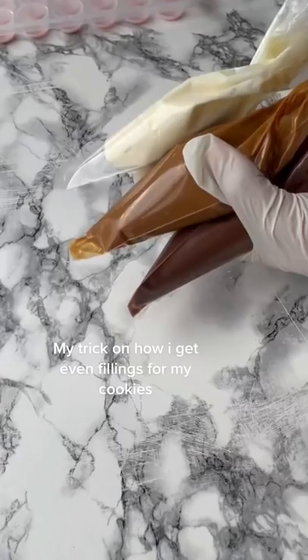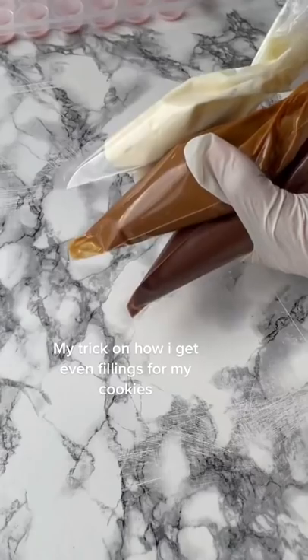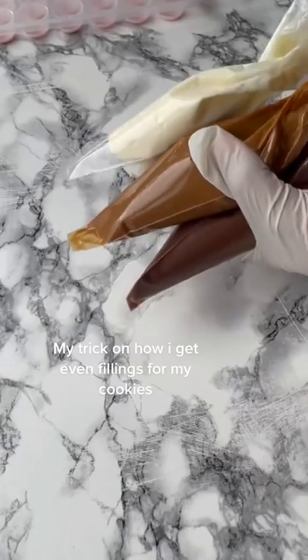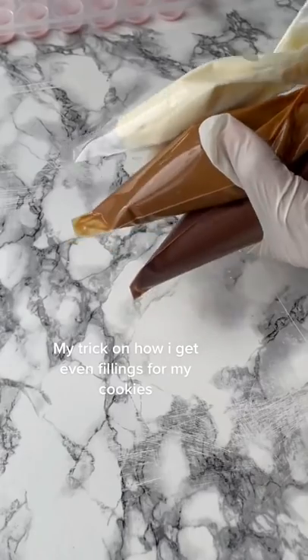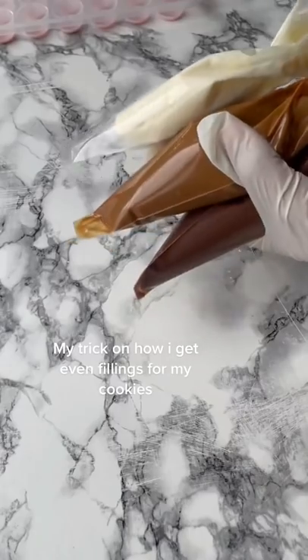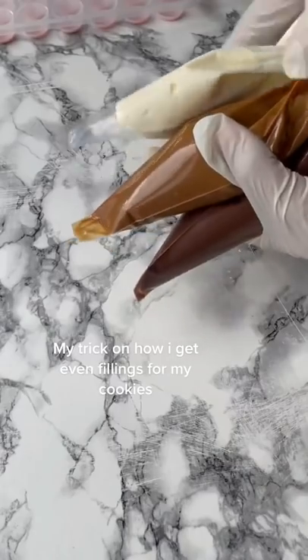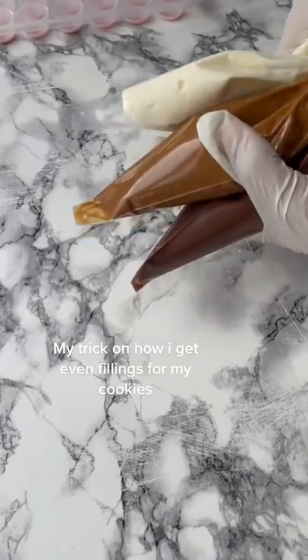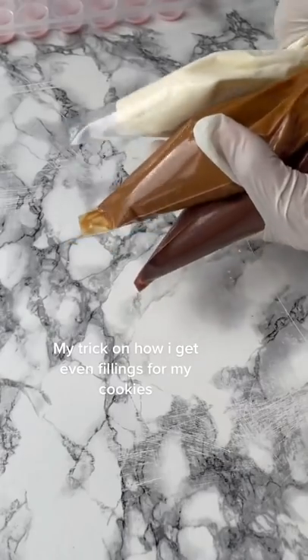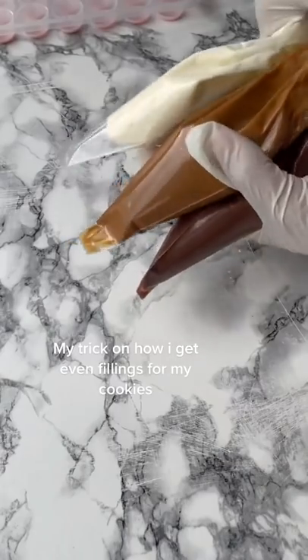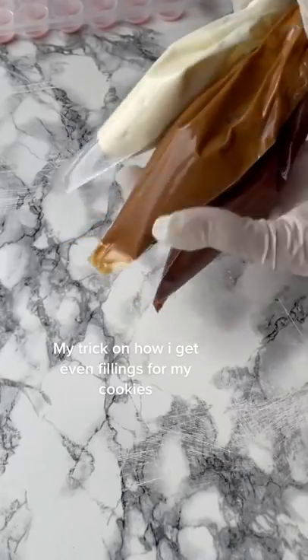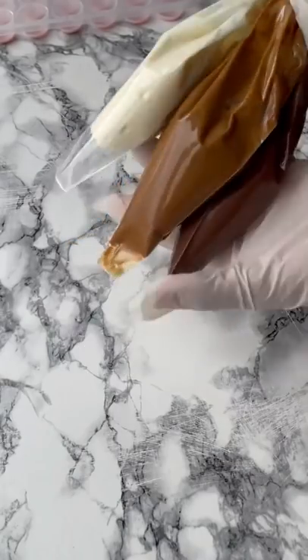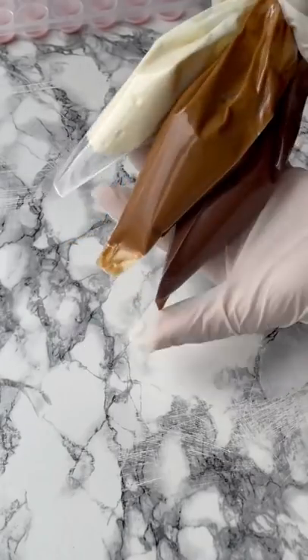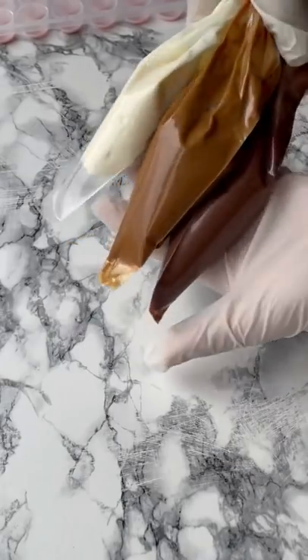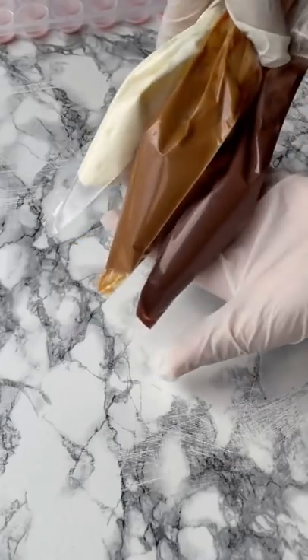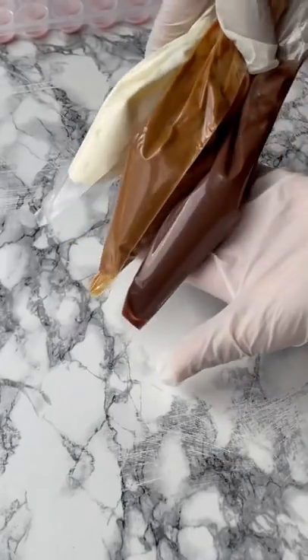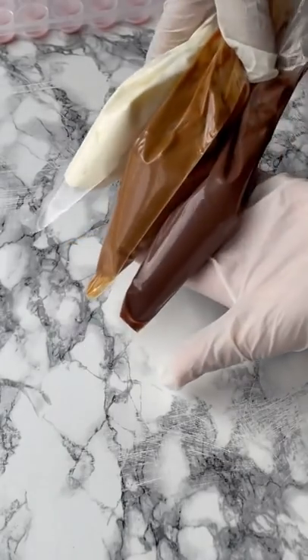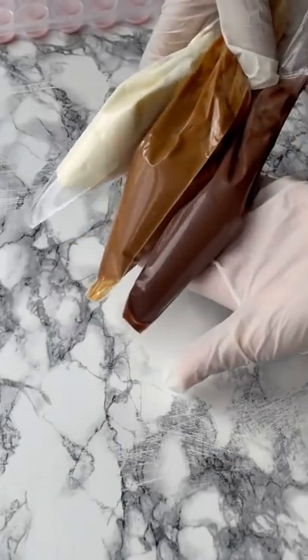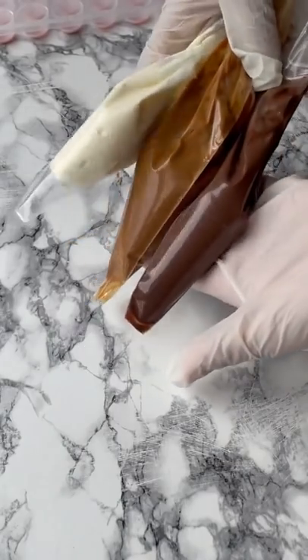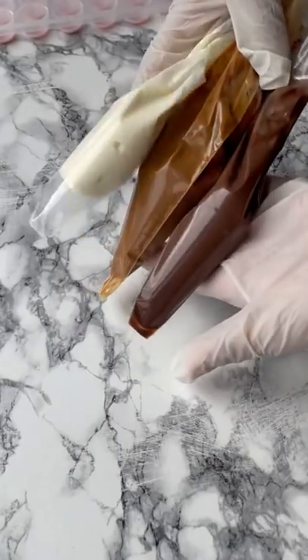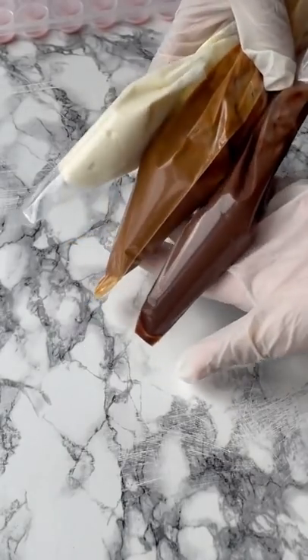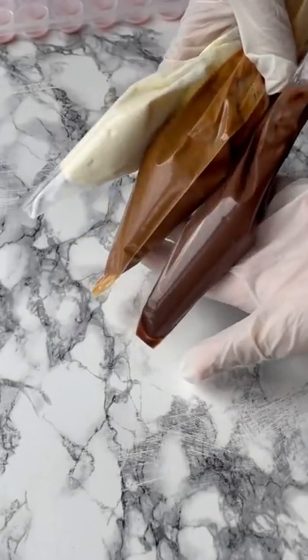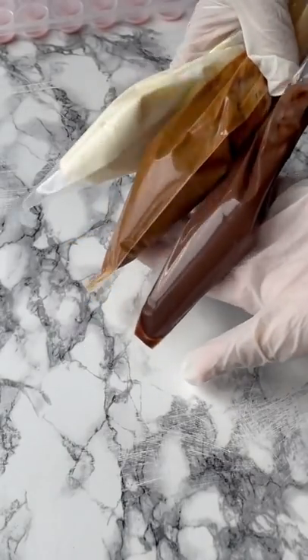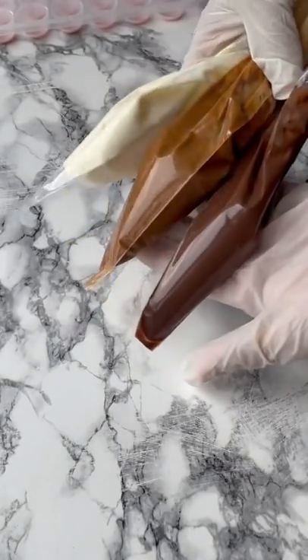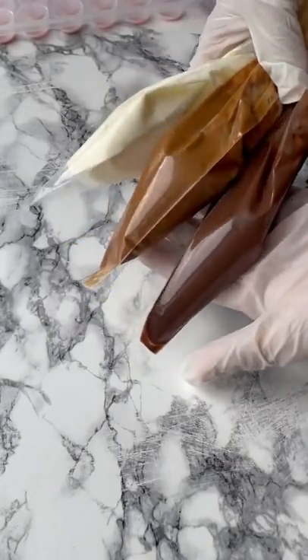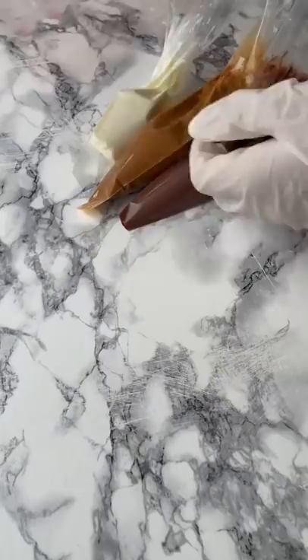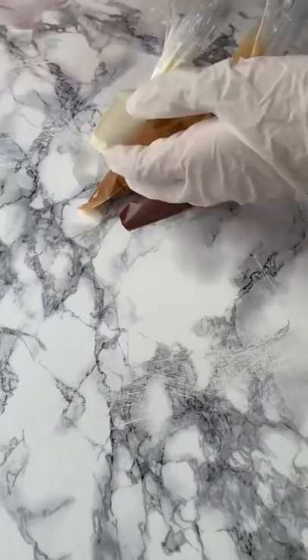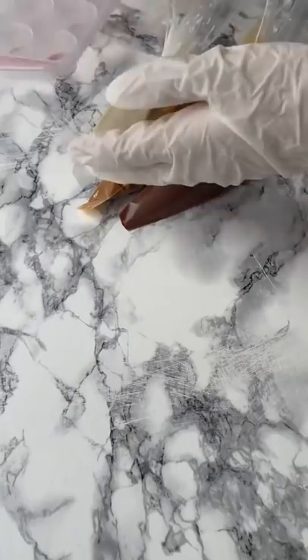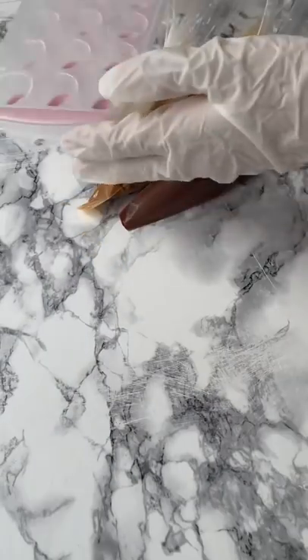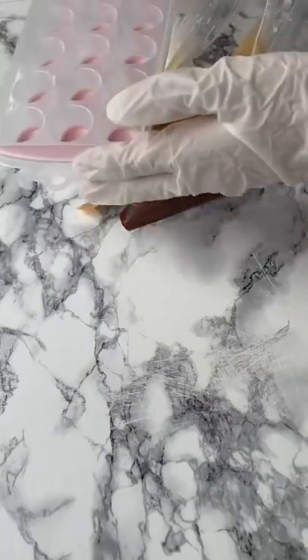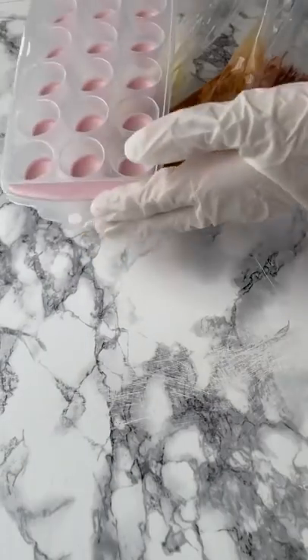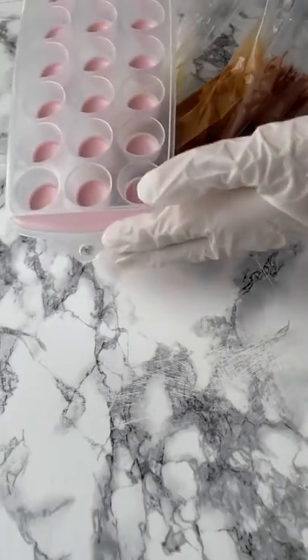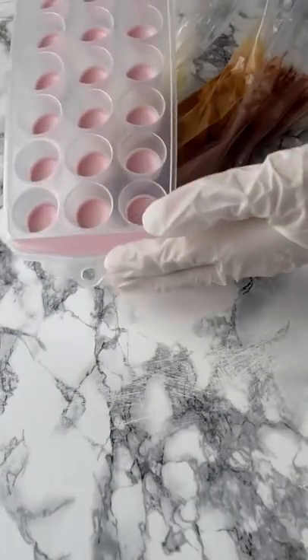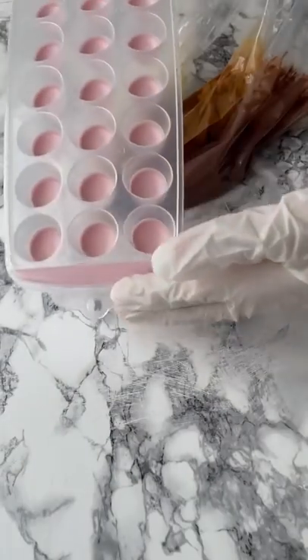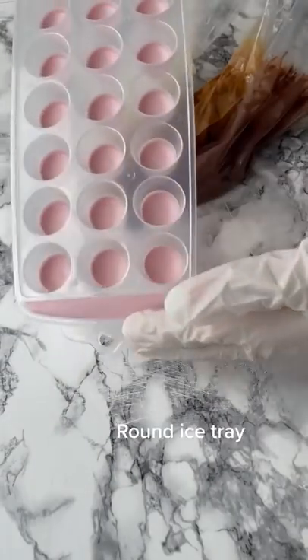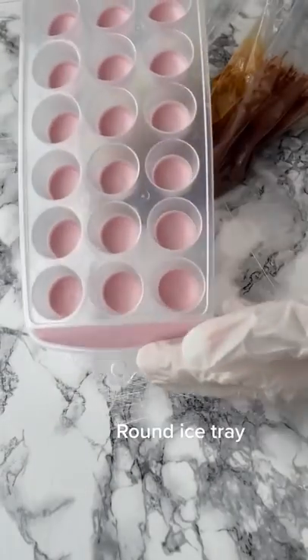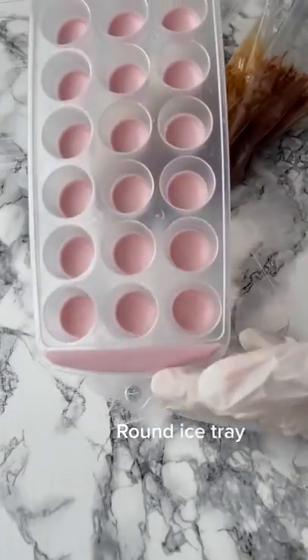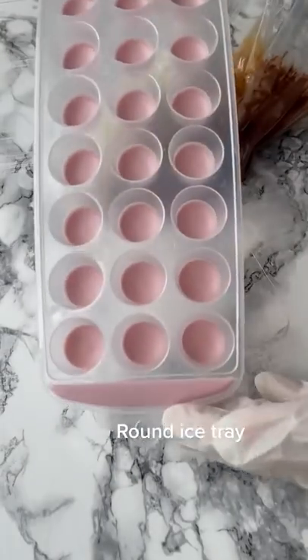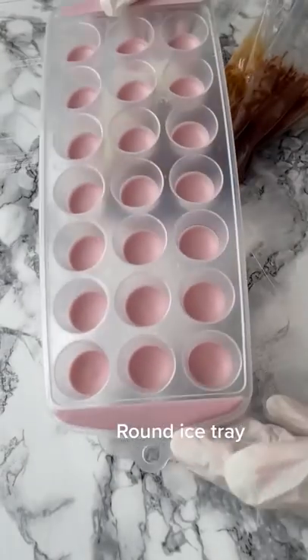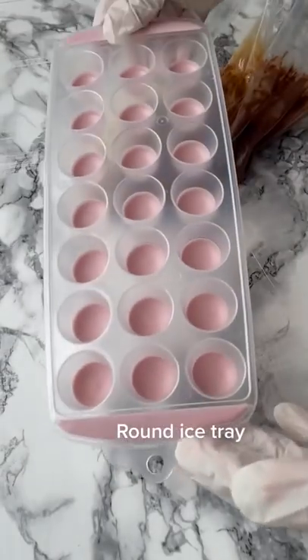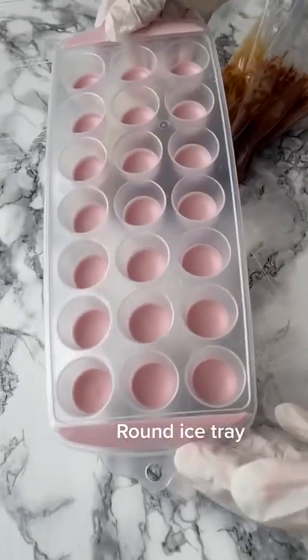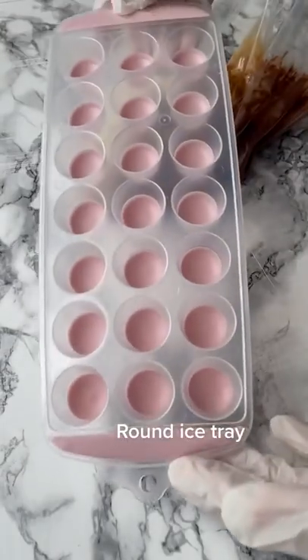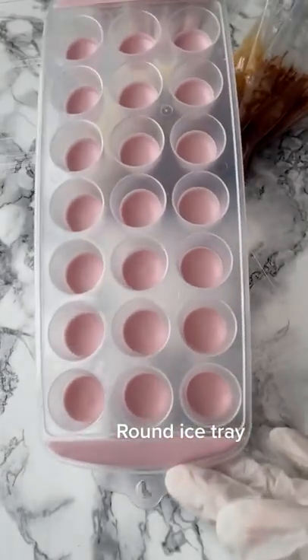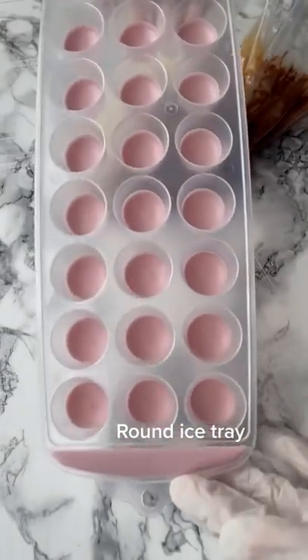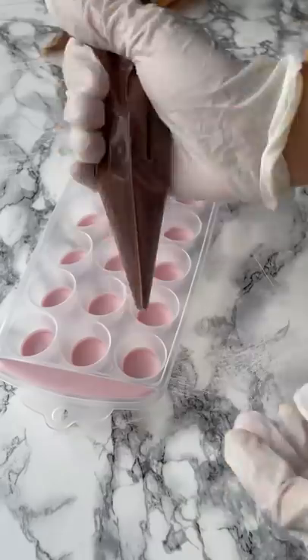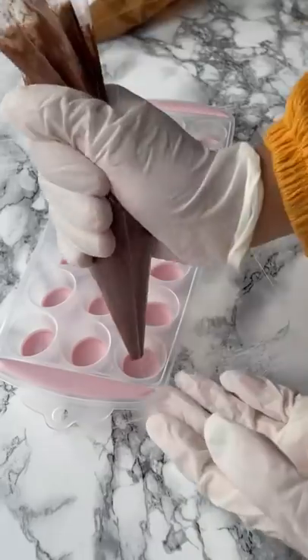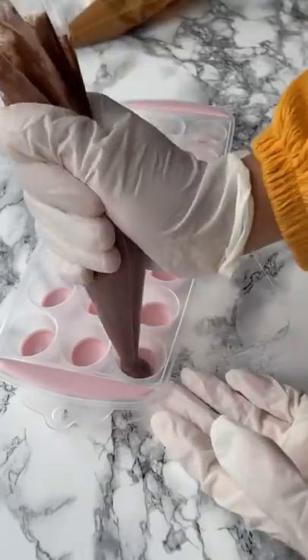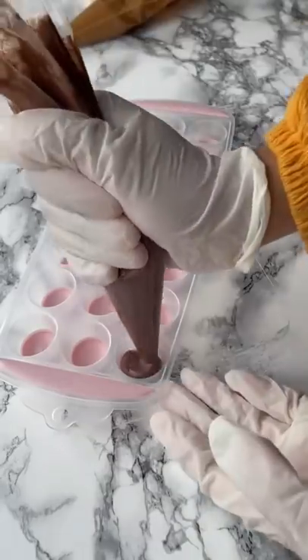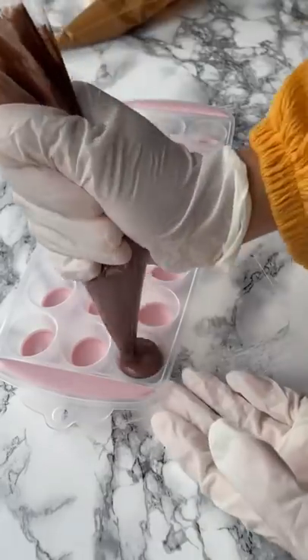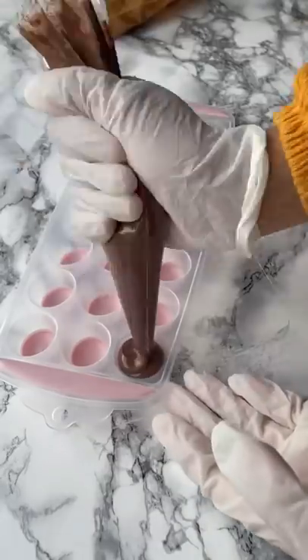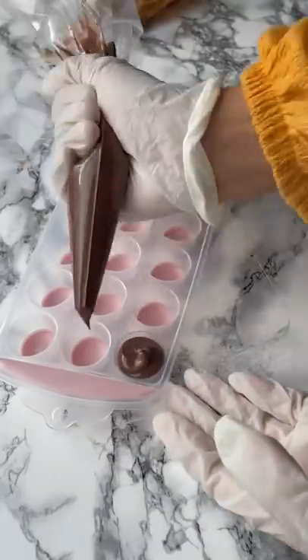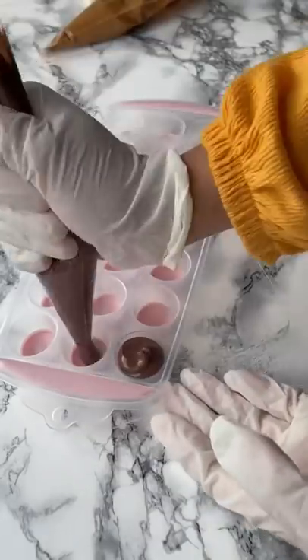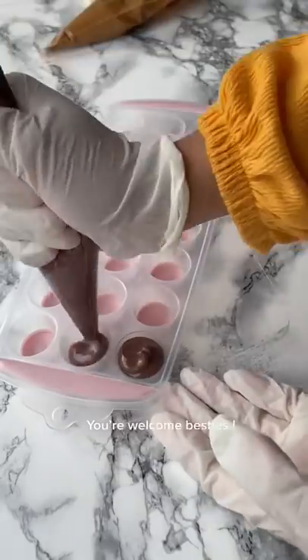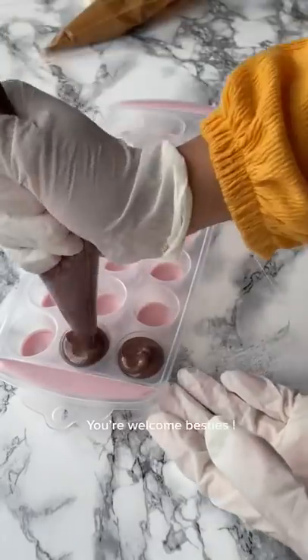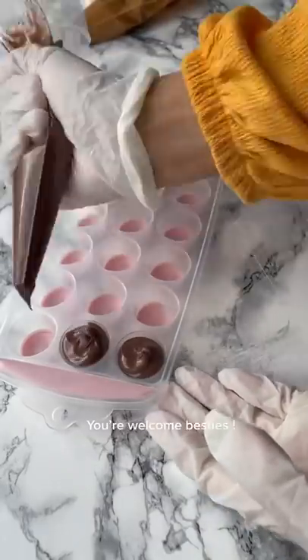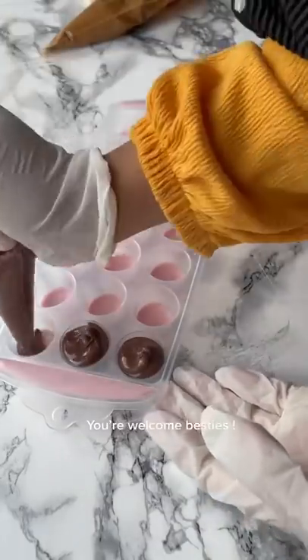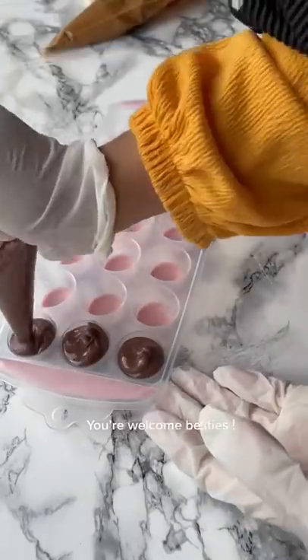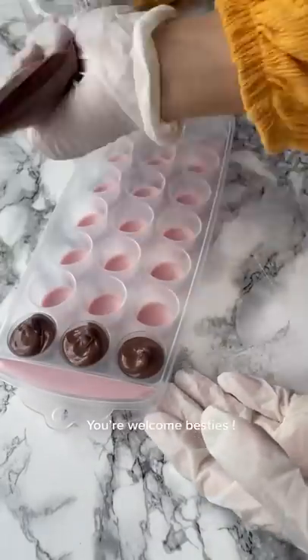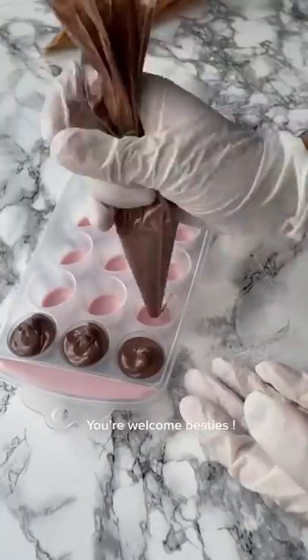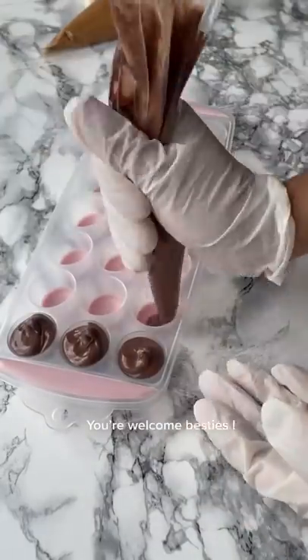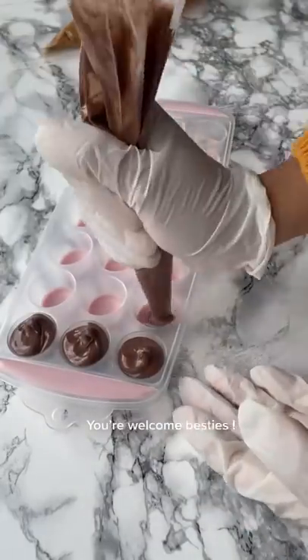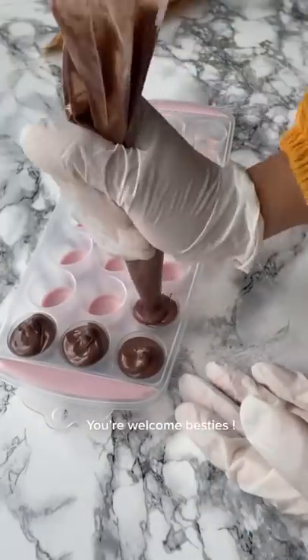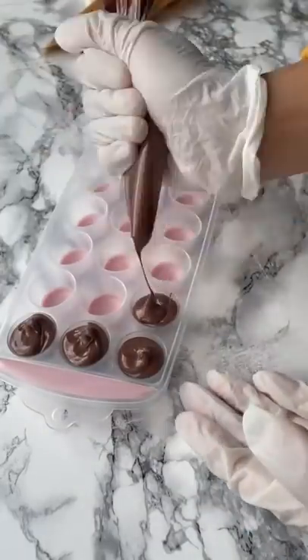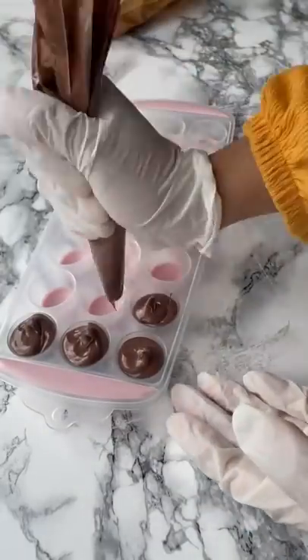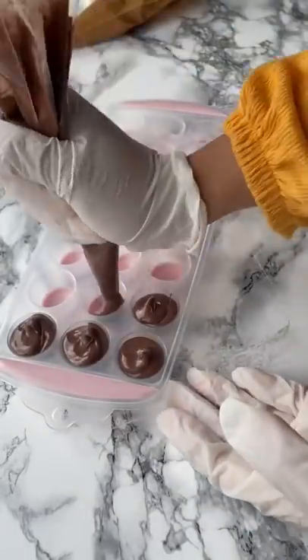My trick on how I get even fillings for my cookies. Round ice tray. You're welcome besties.